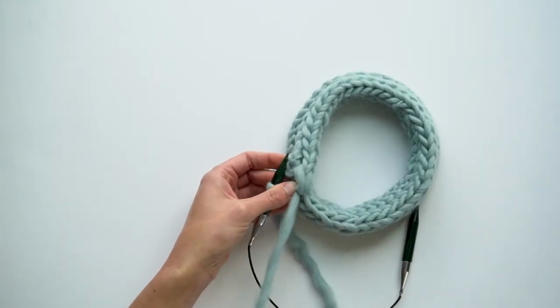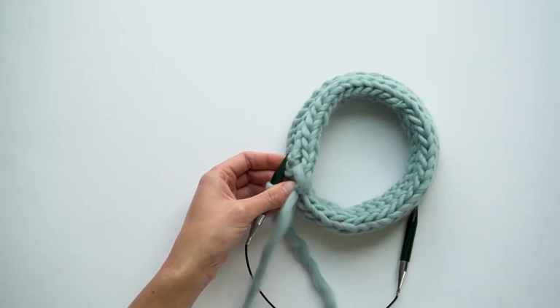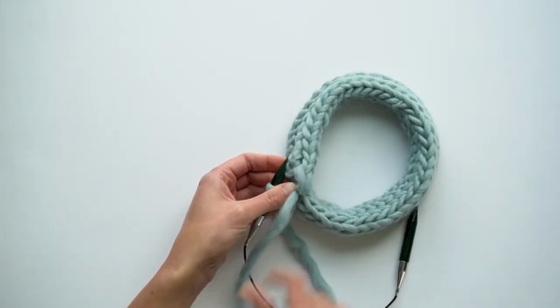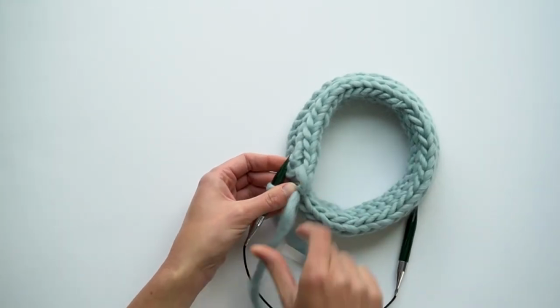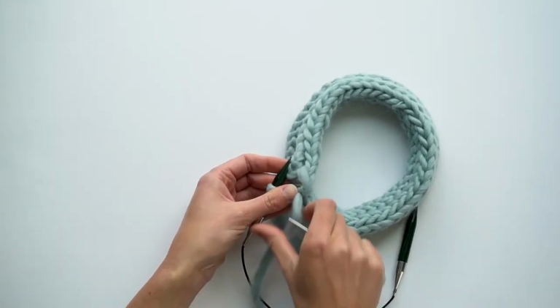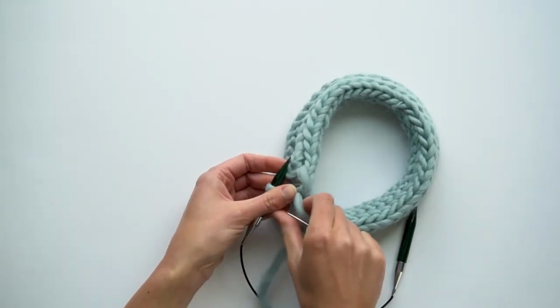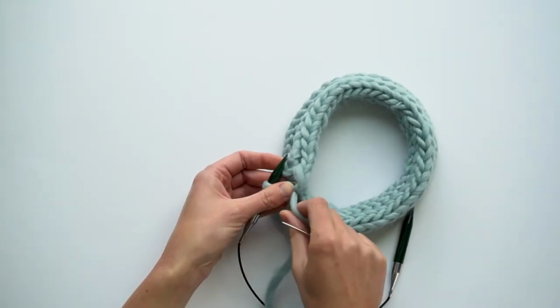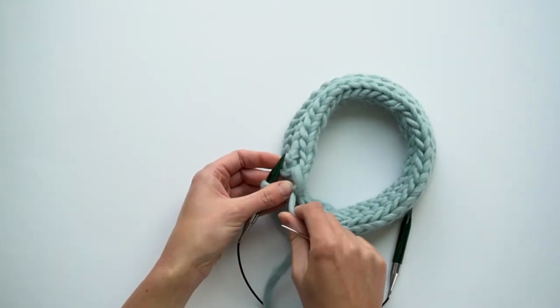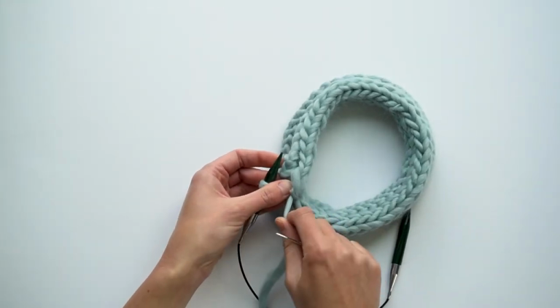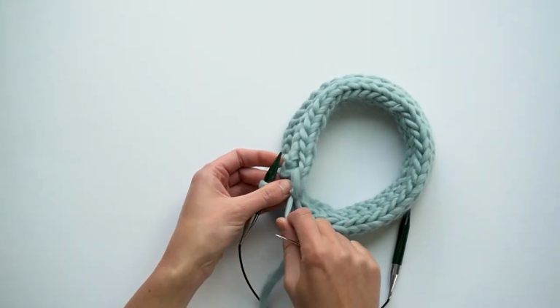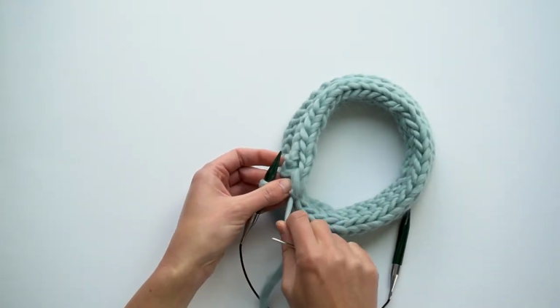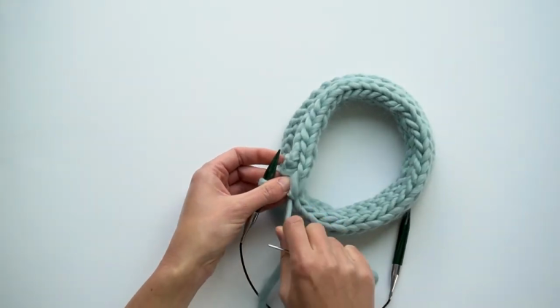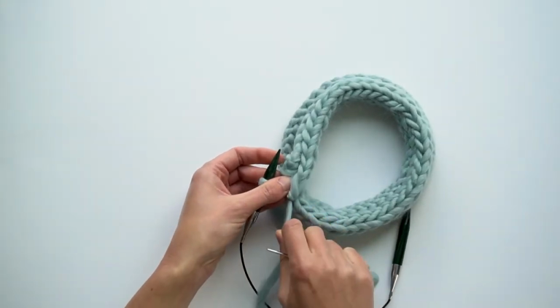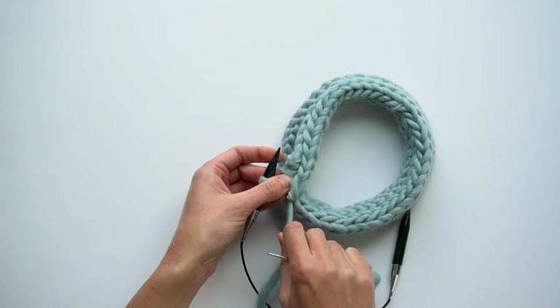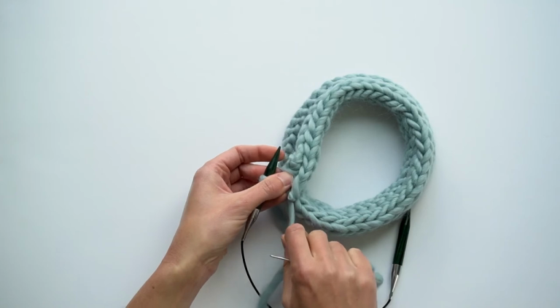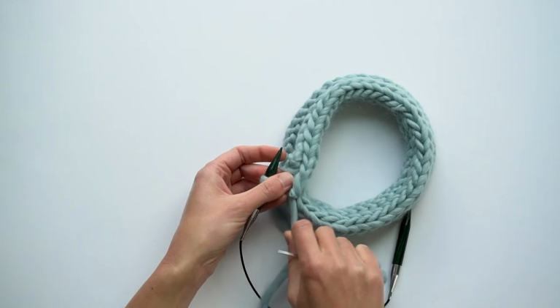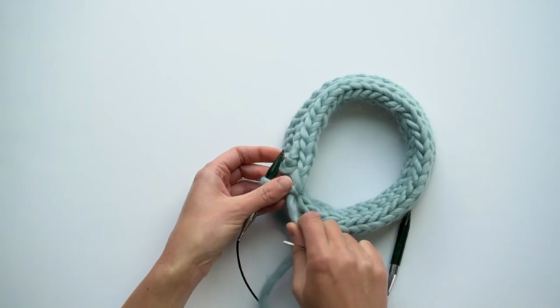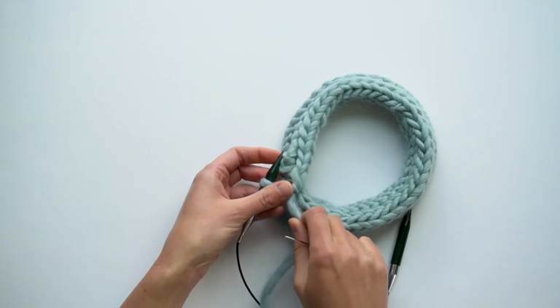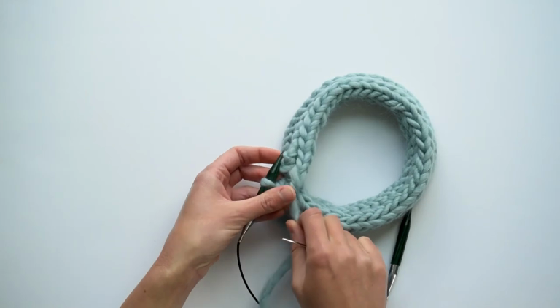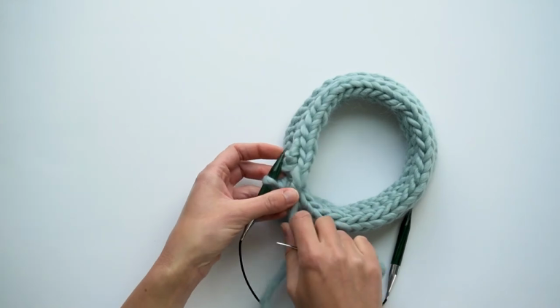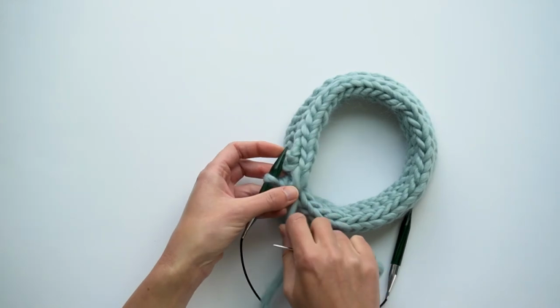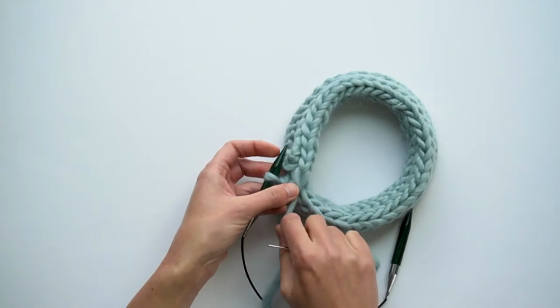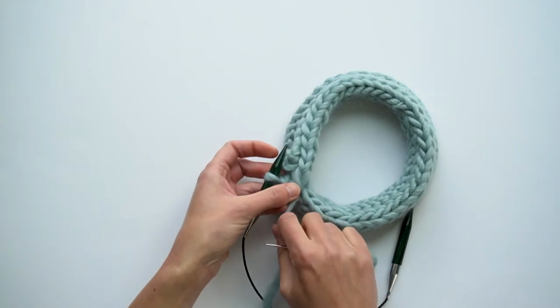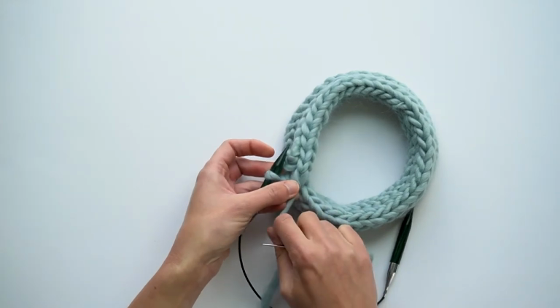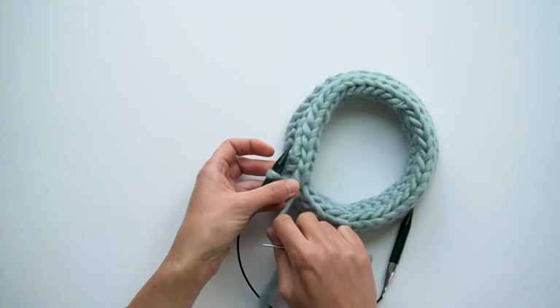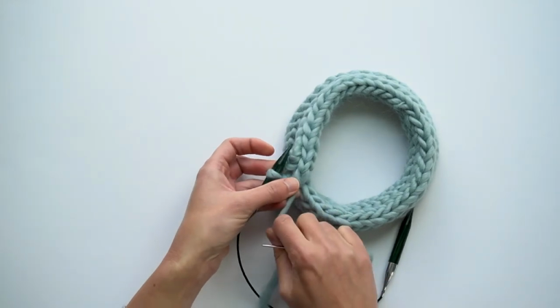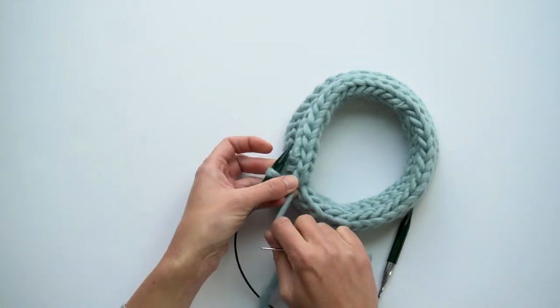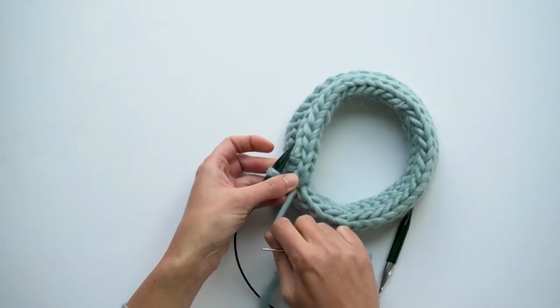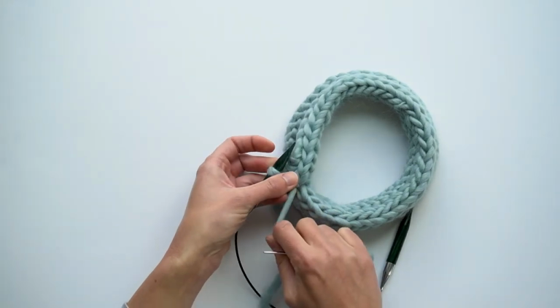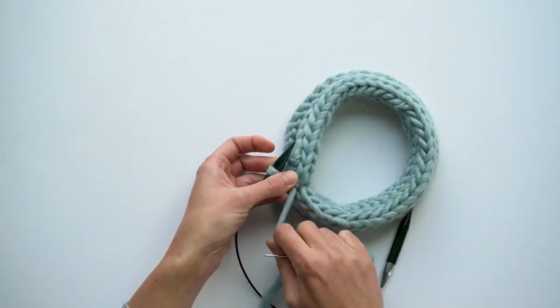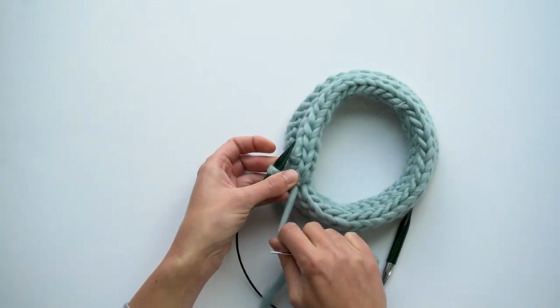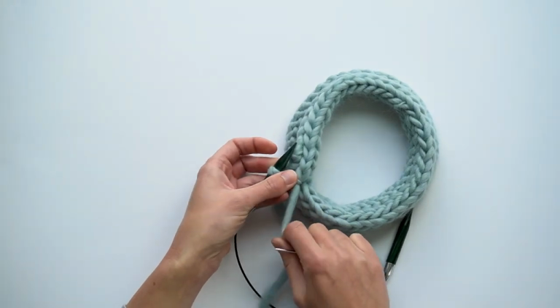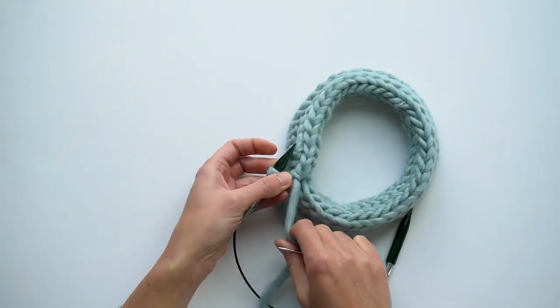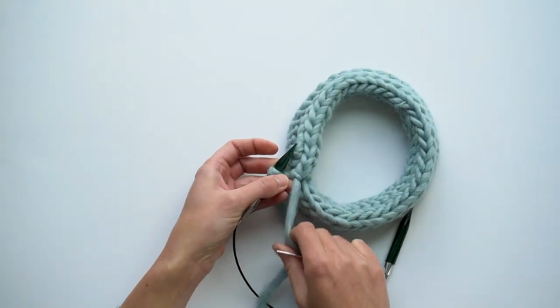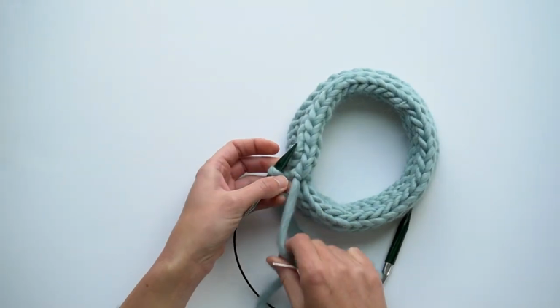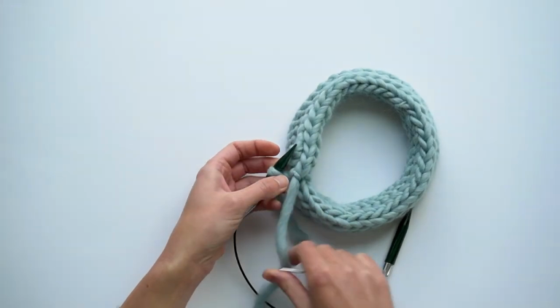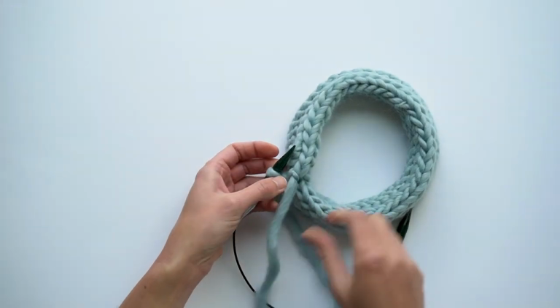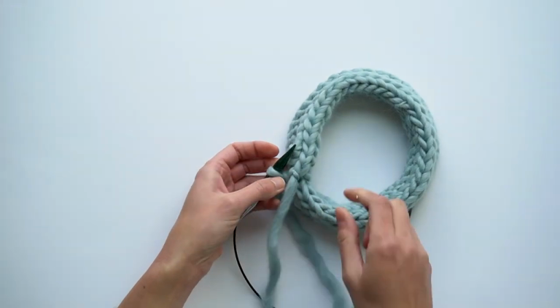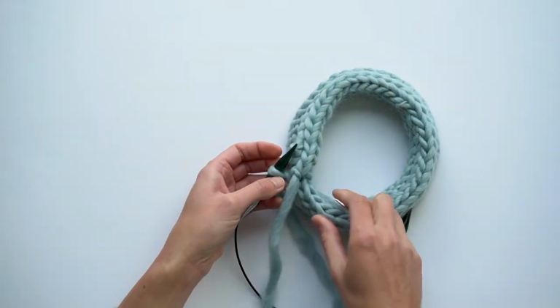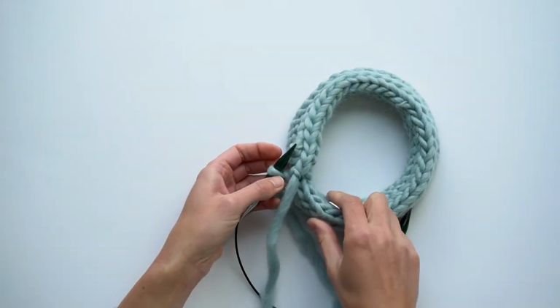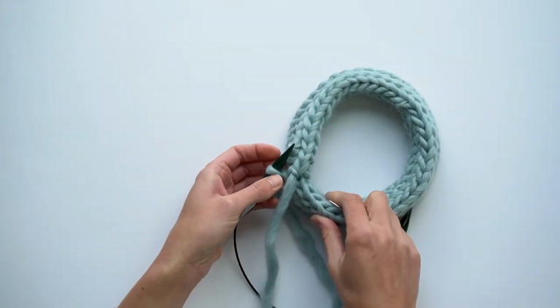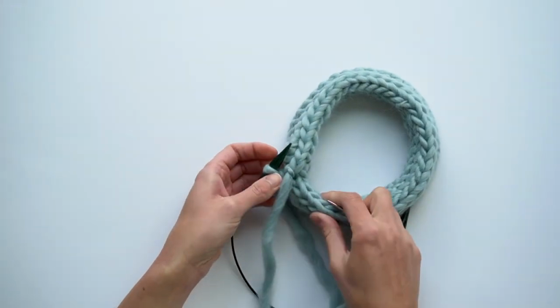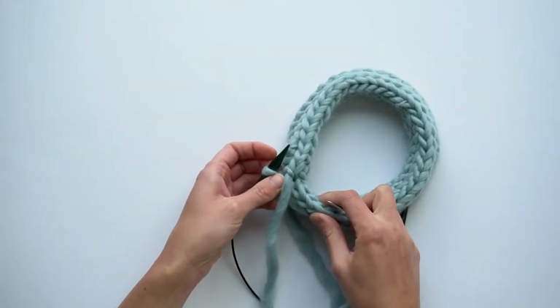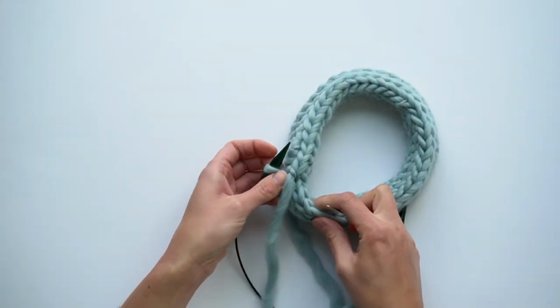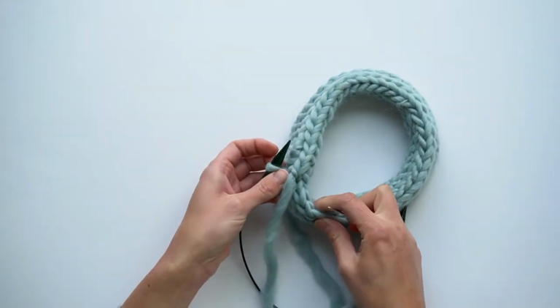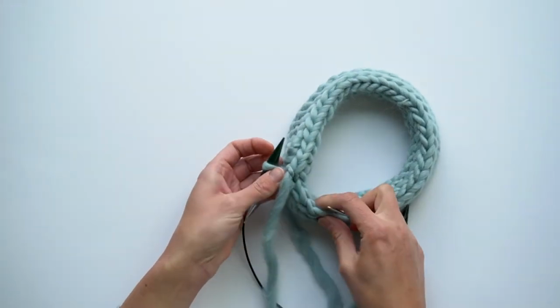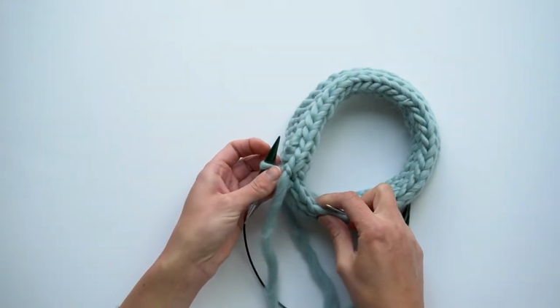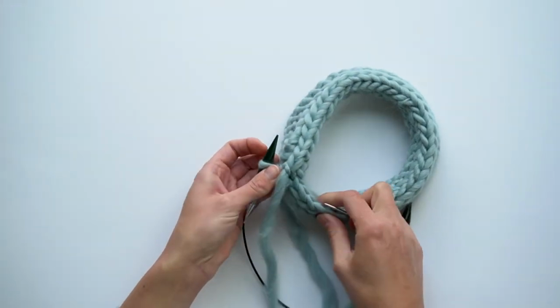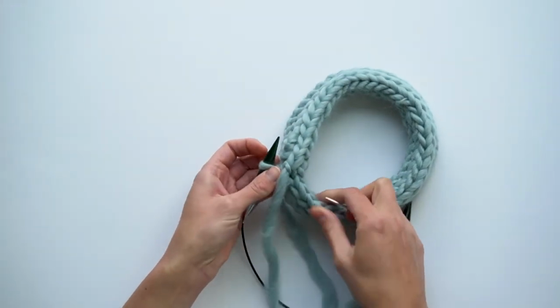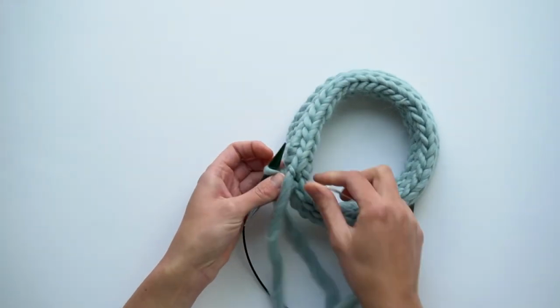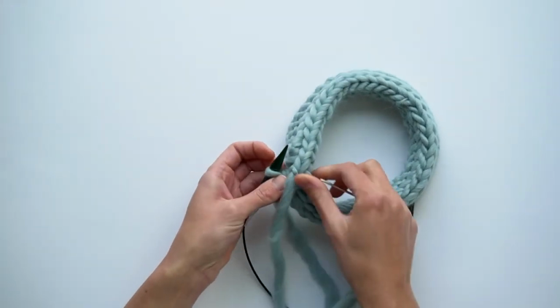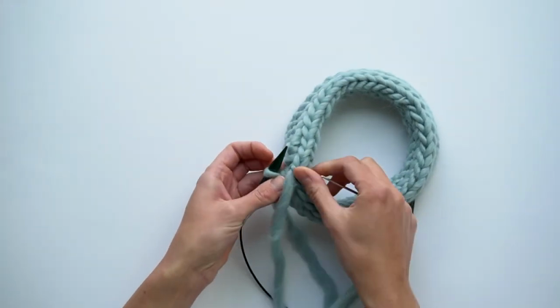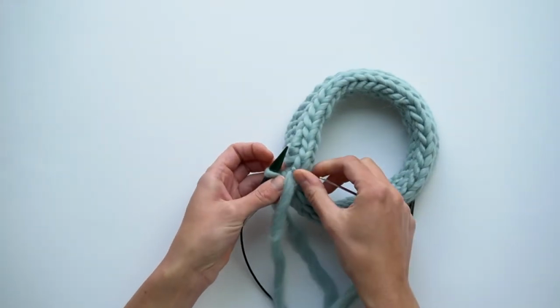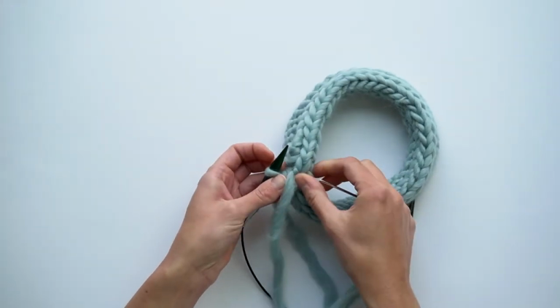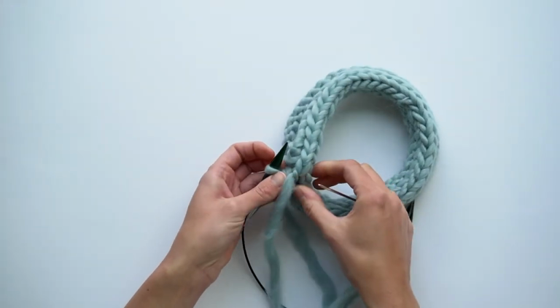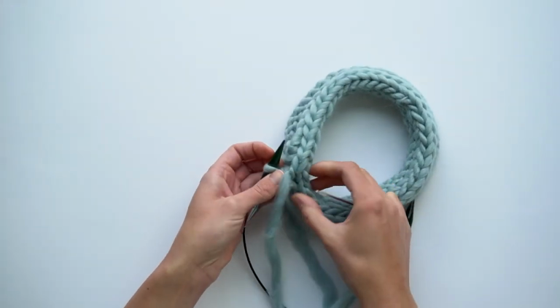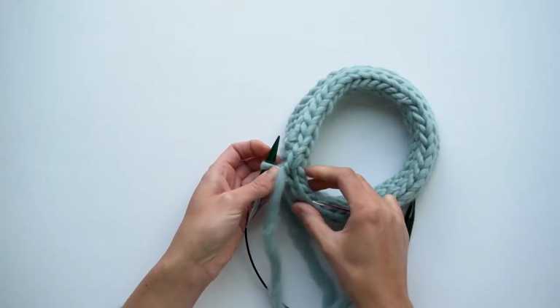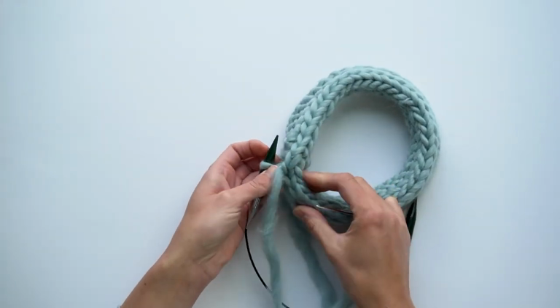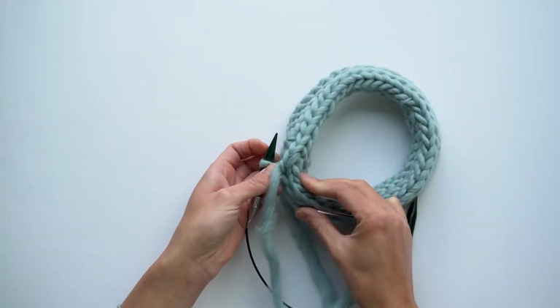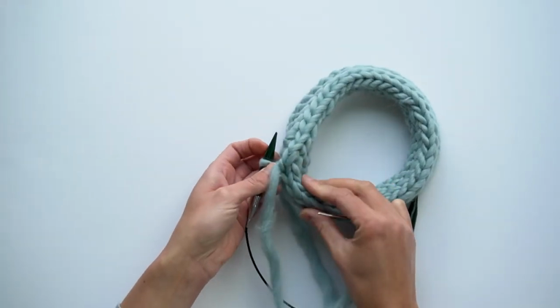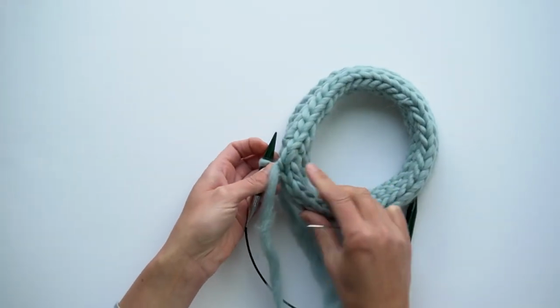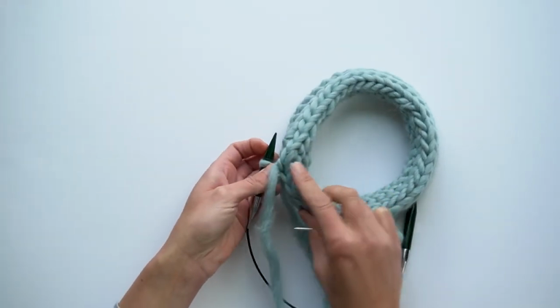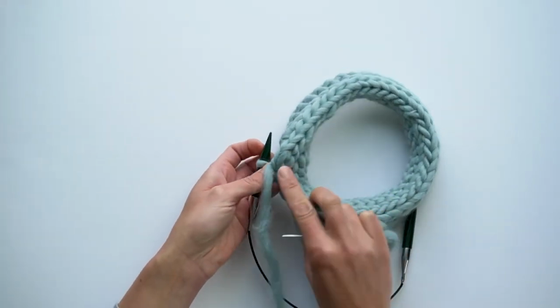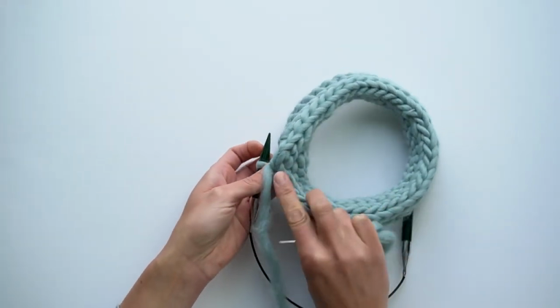I'm not pulling it too tightly because I want it to match the tension of the stitches that are in the I-cord bind-off.